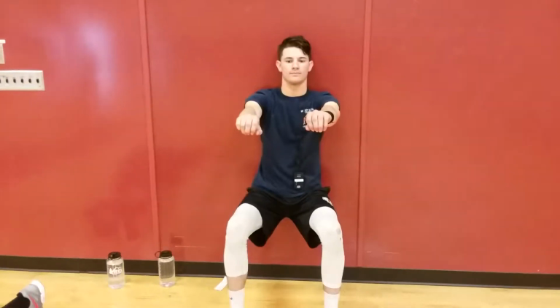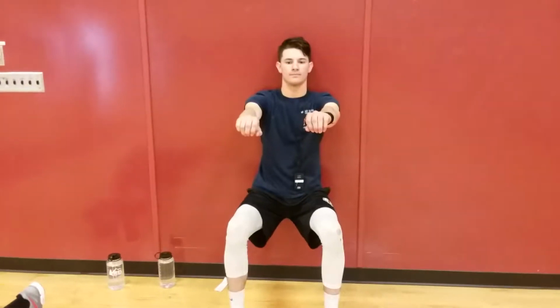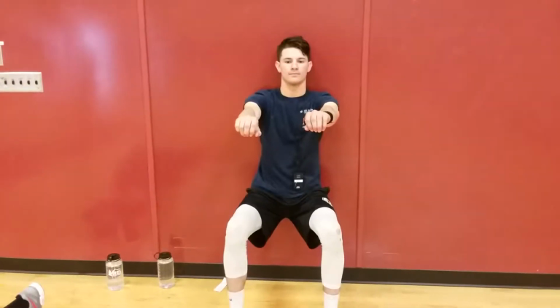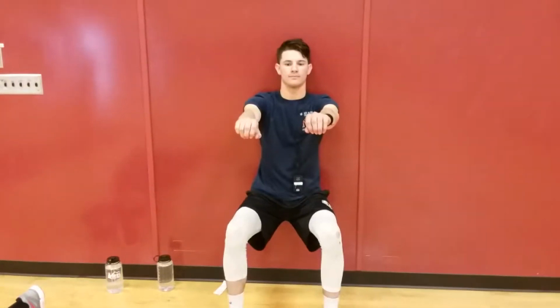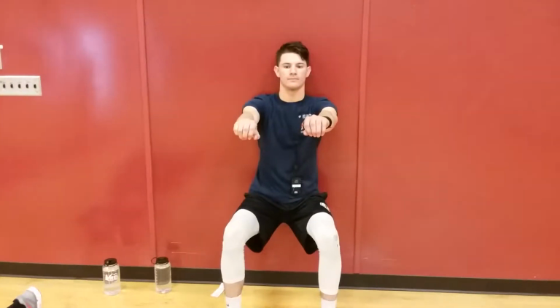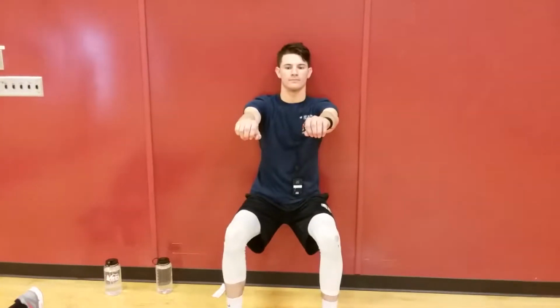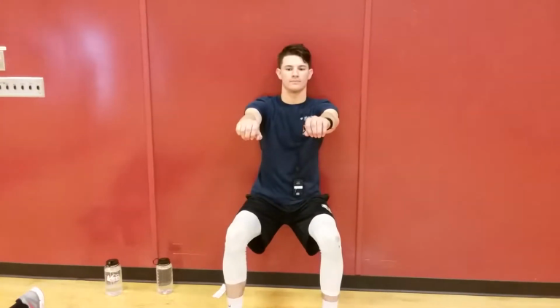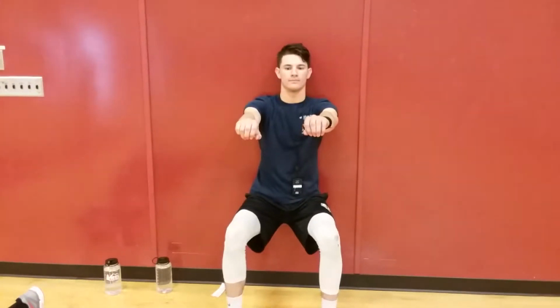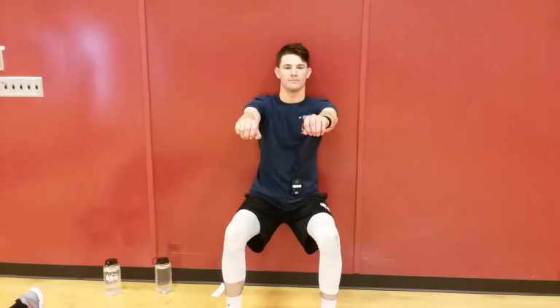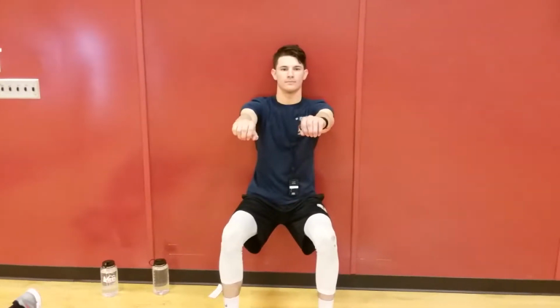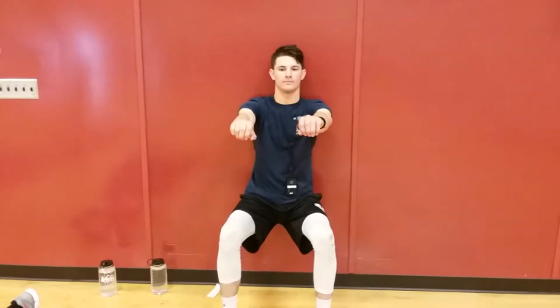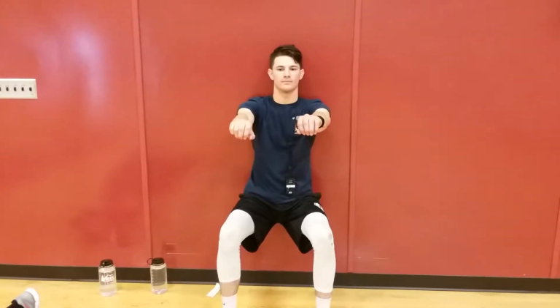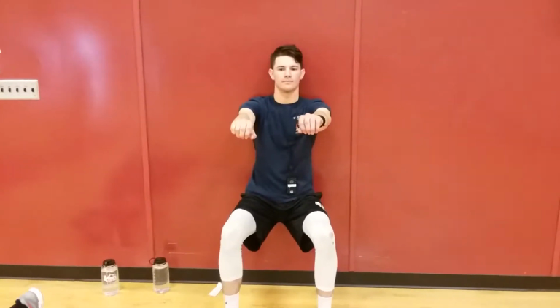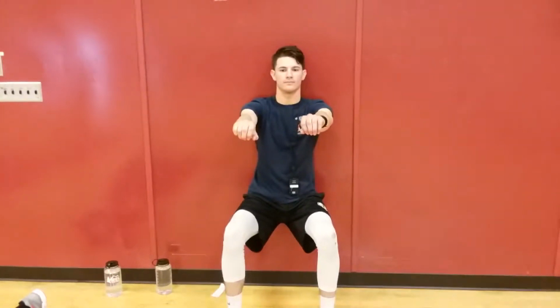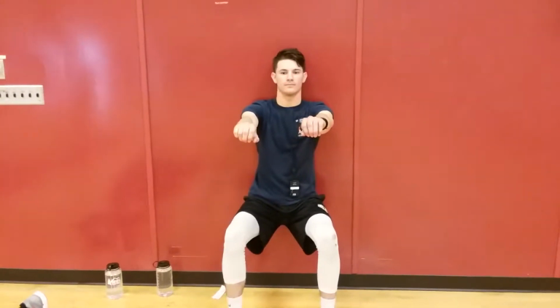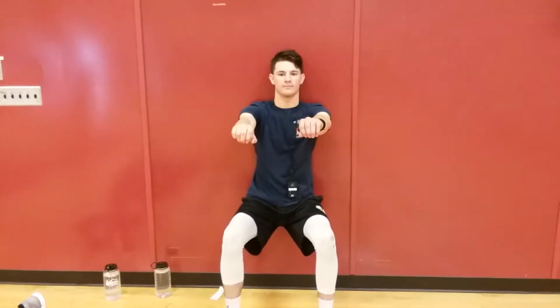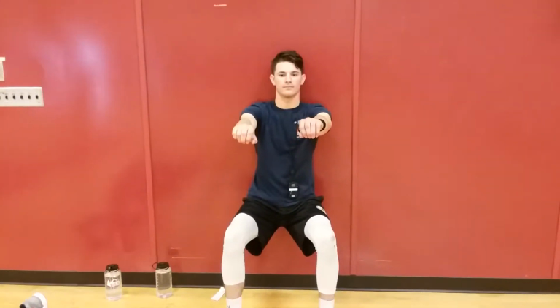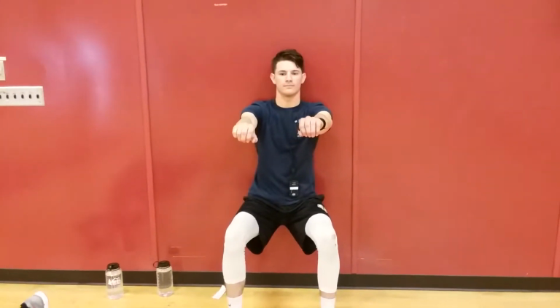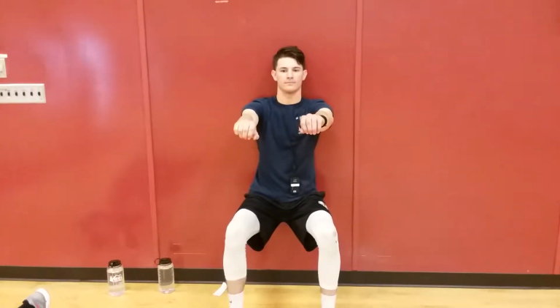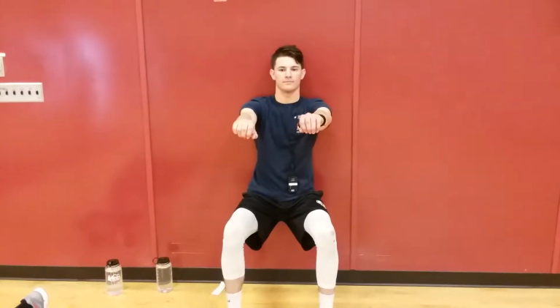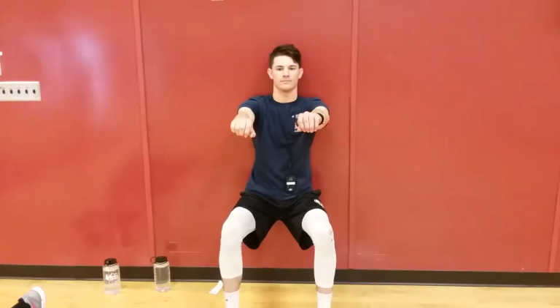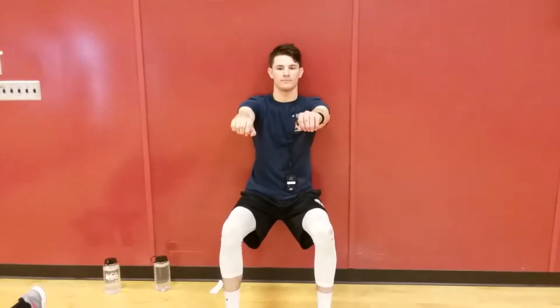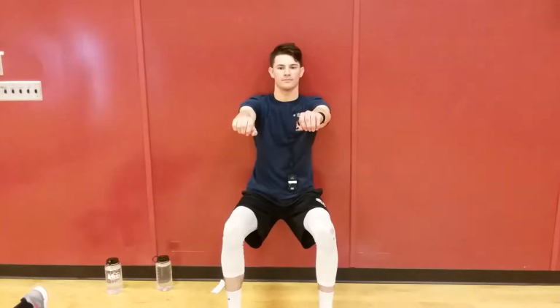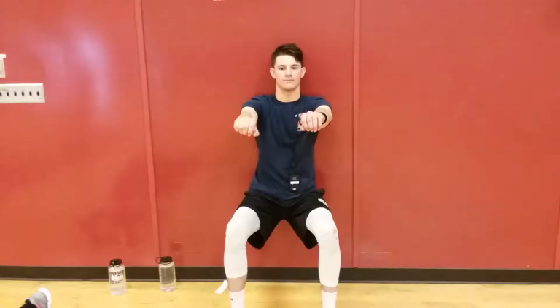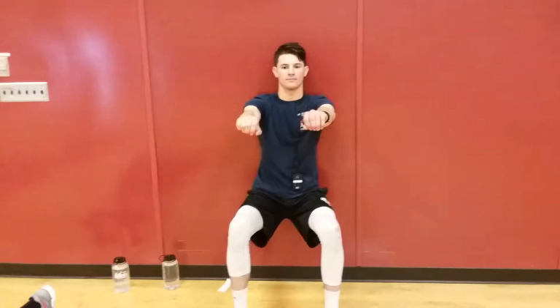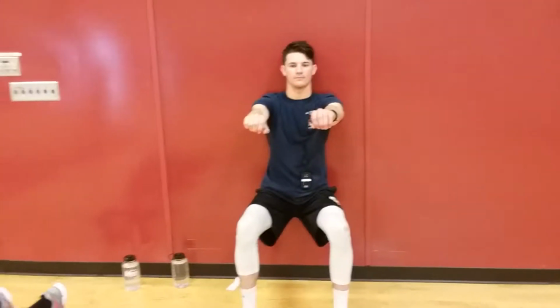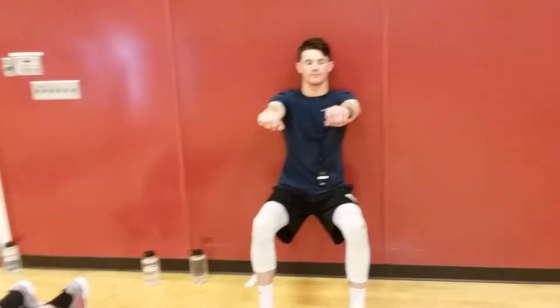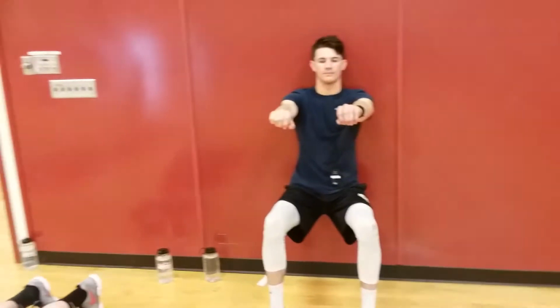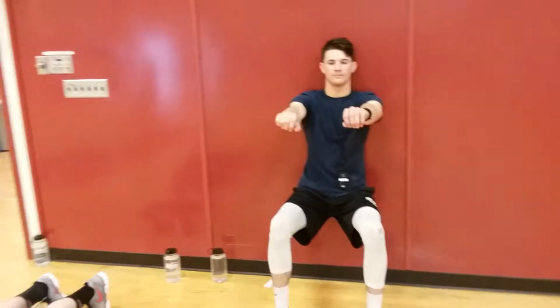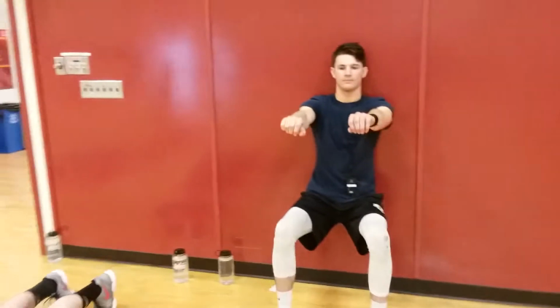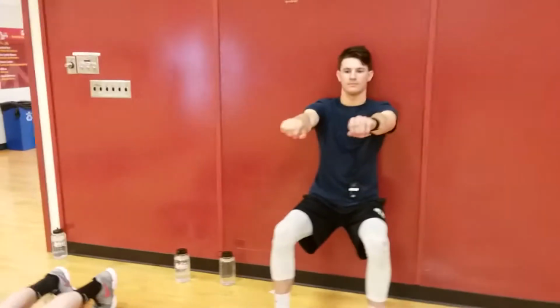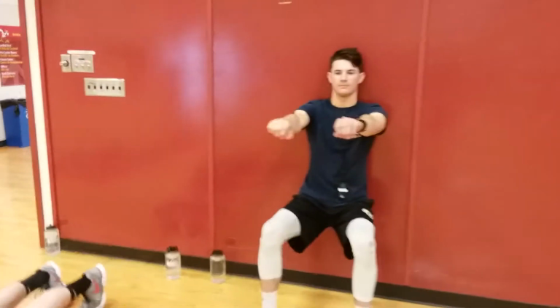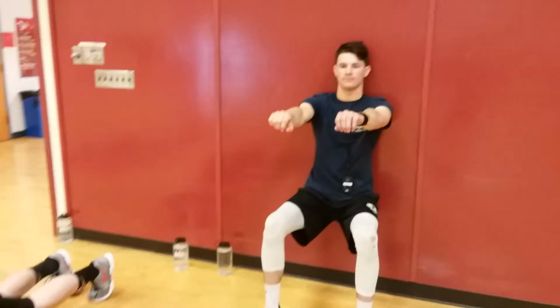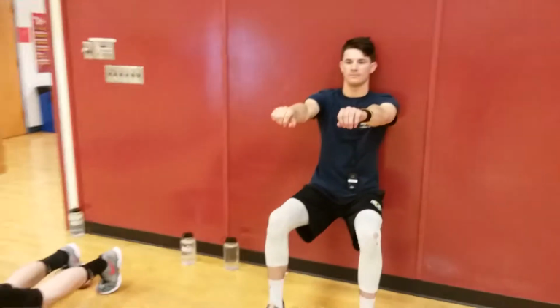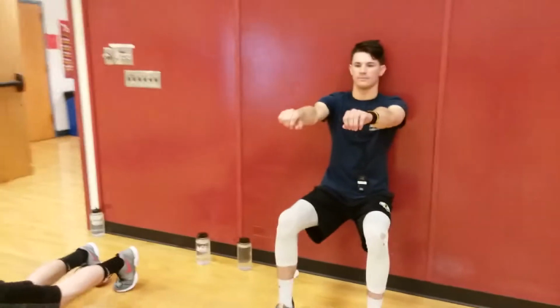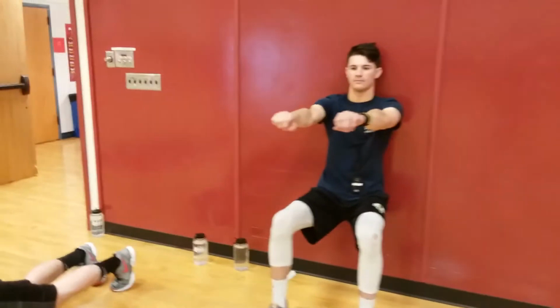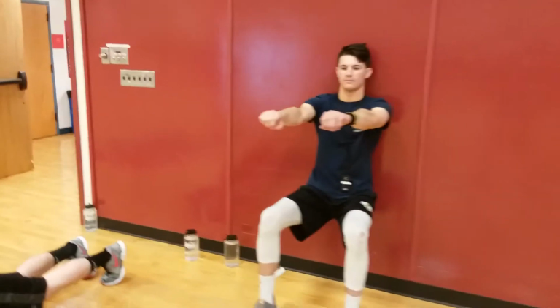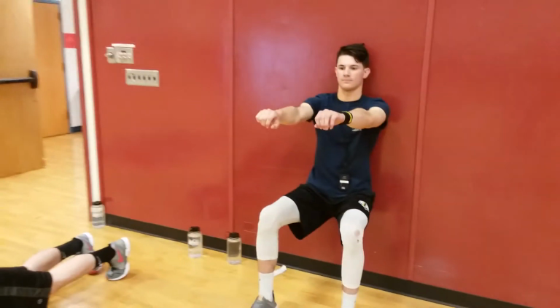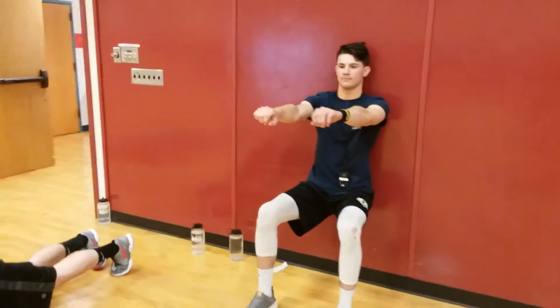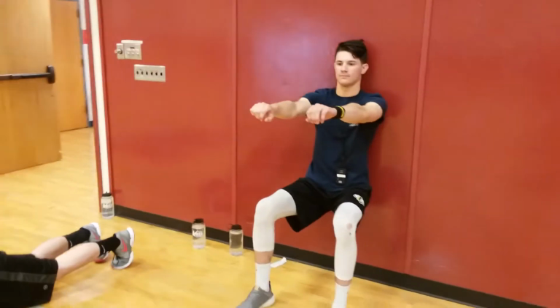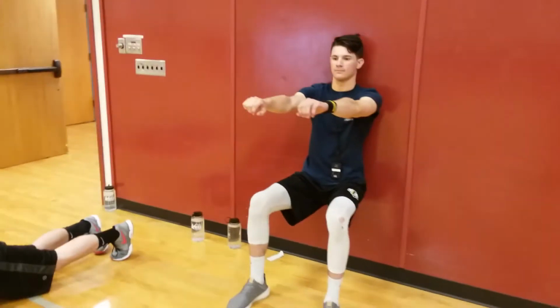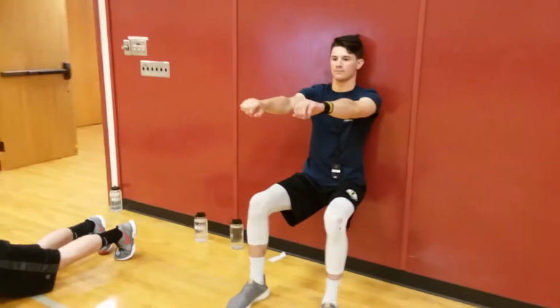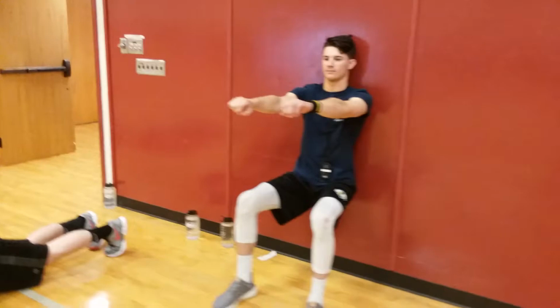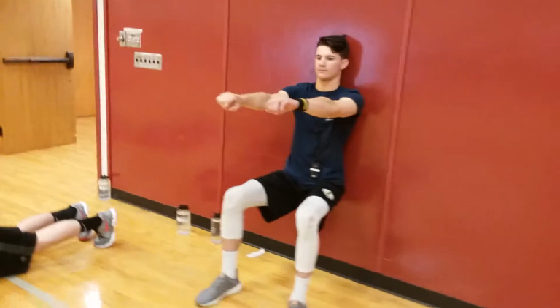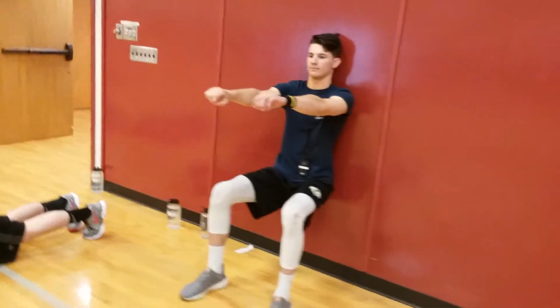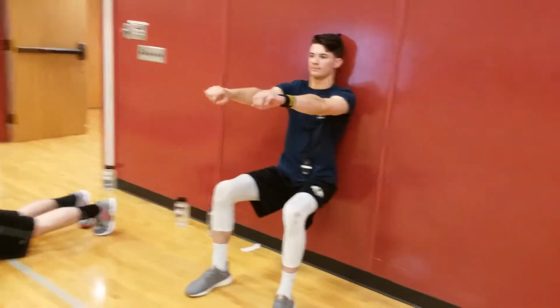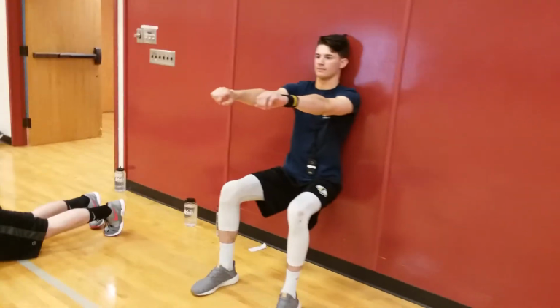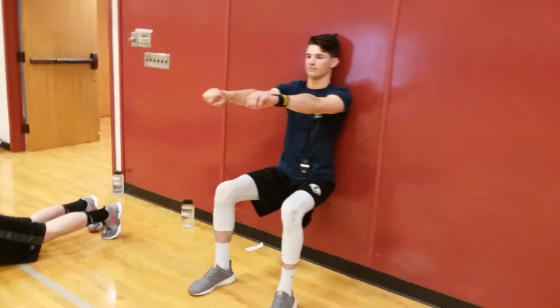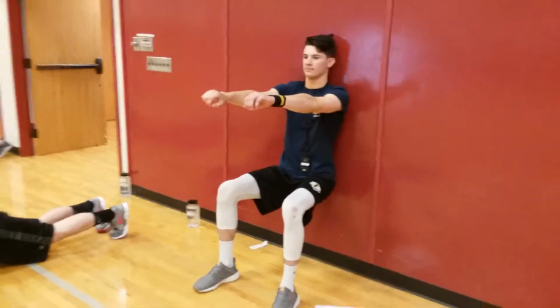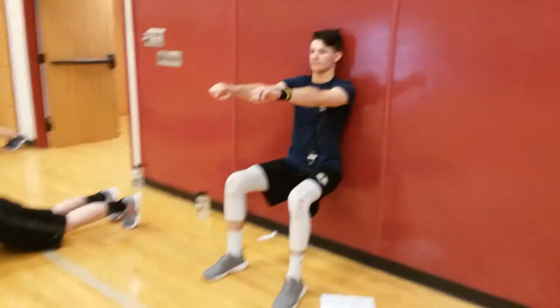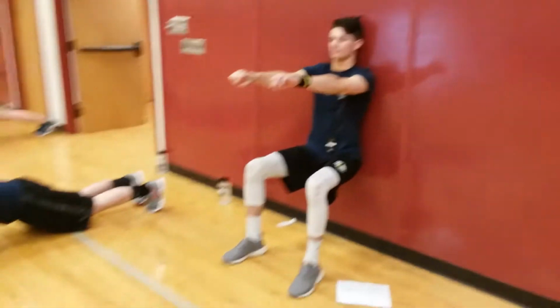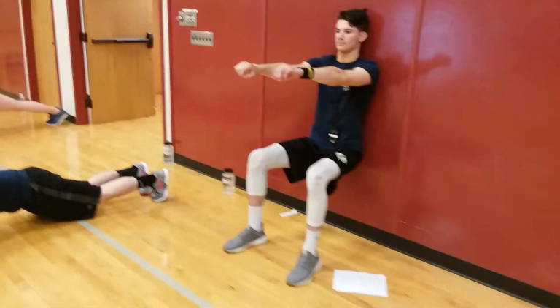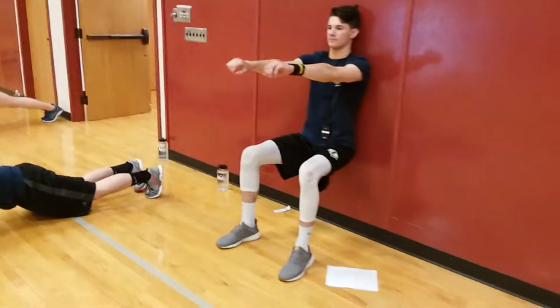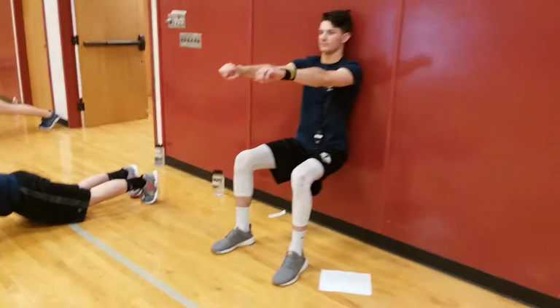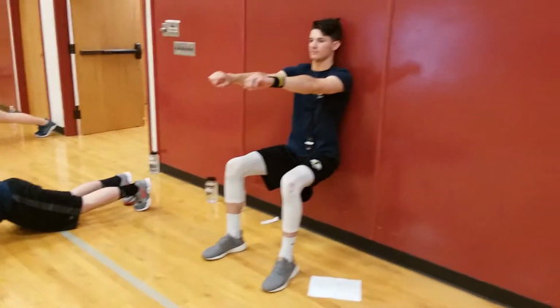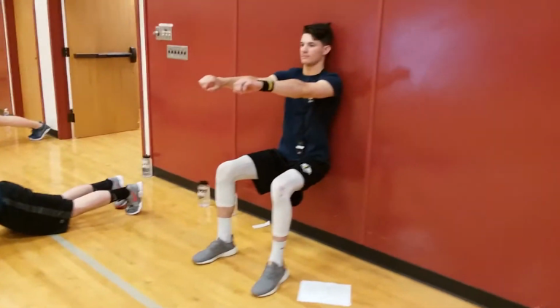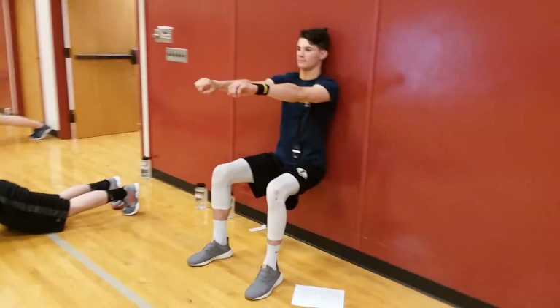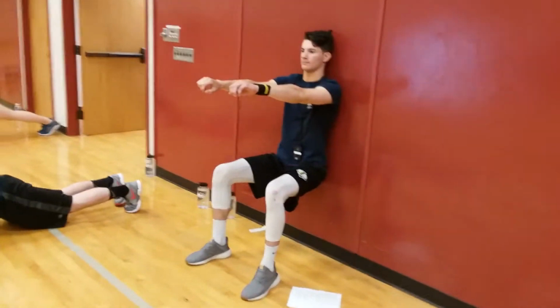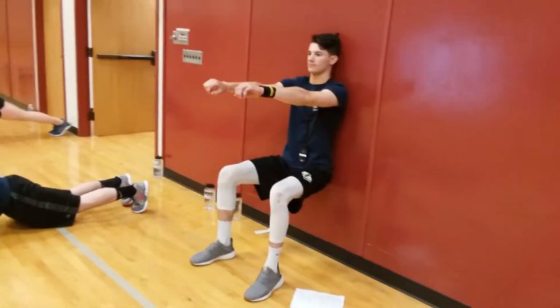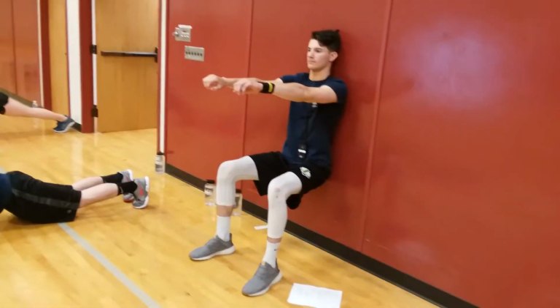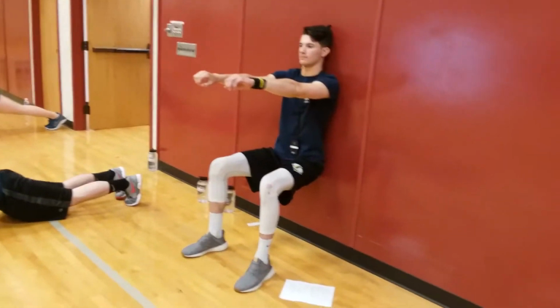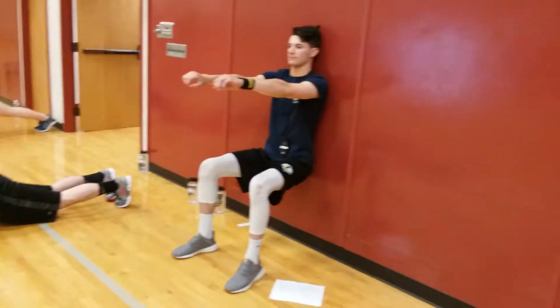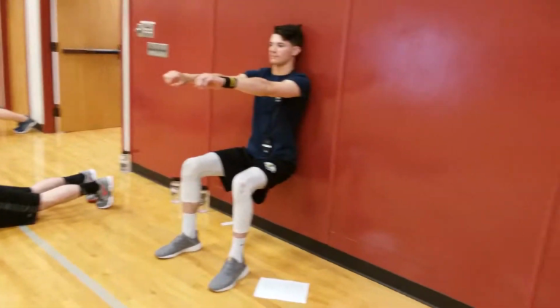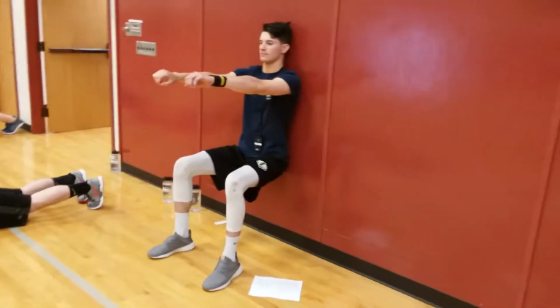Hello fire technology students. After you are on a wall sit for one minute at a 90 degree angle, arms are out in front of you.